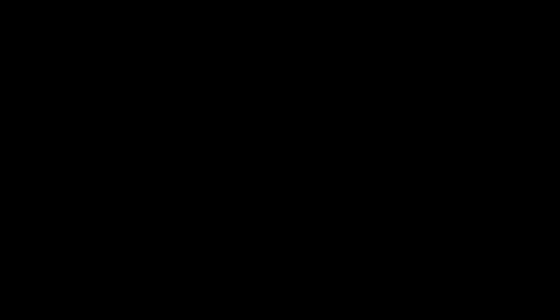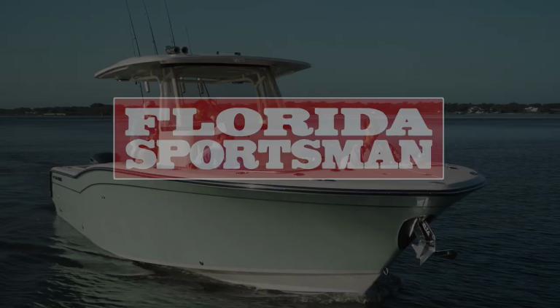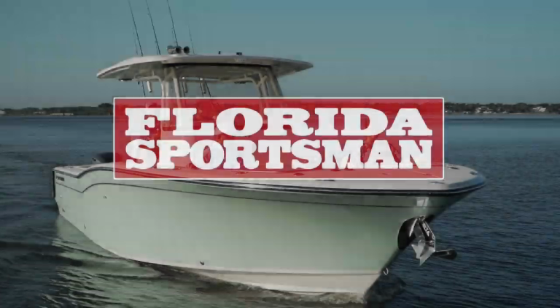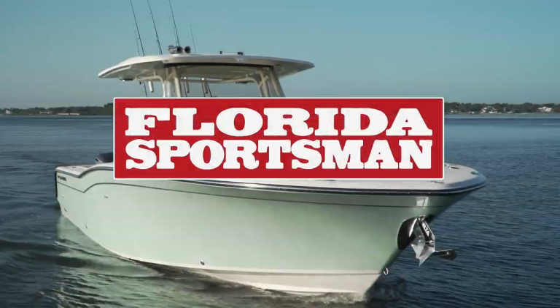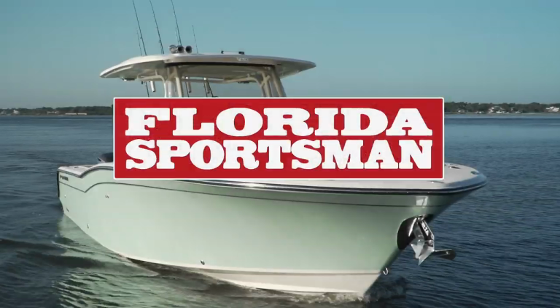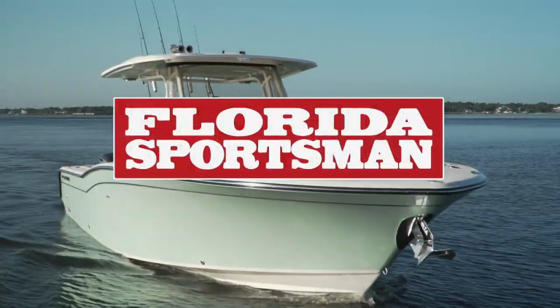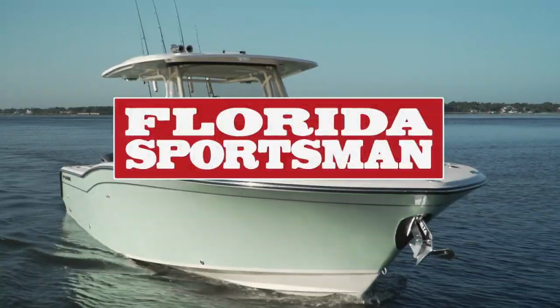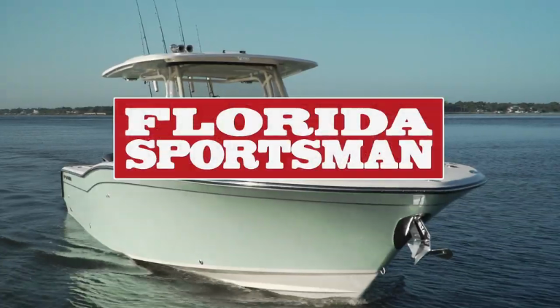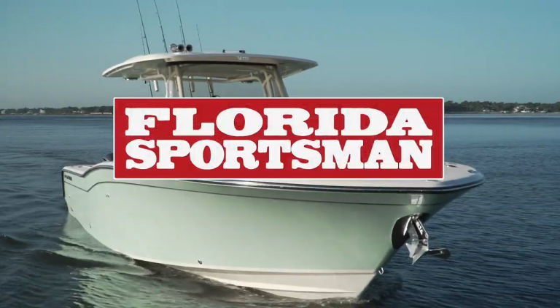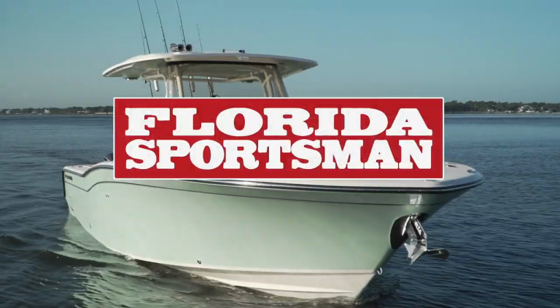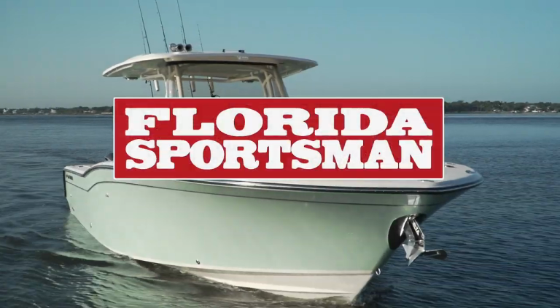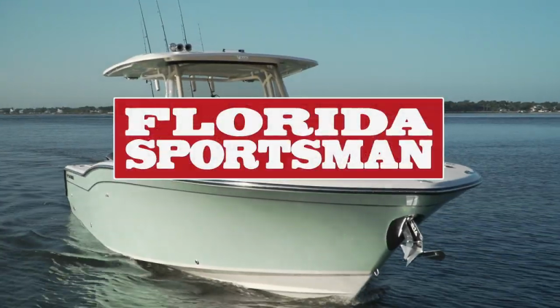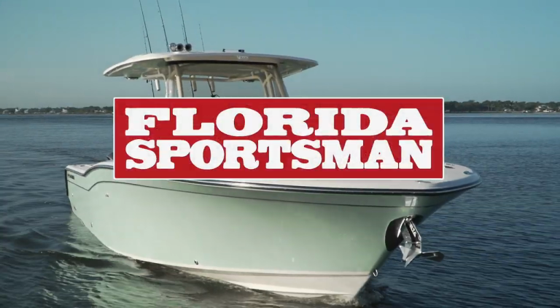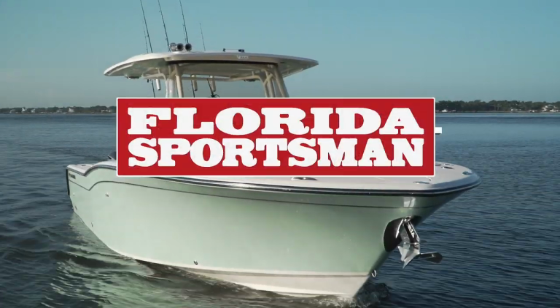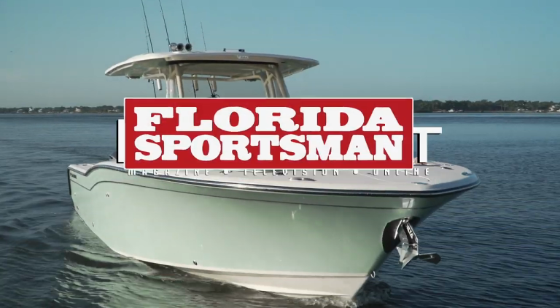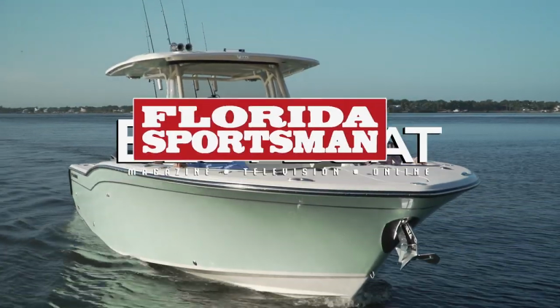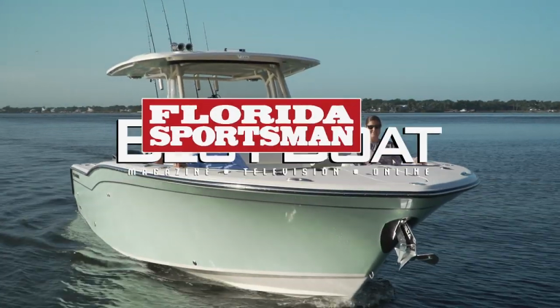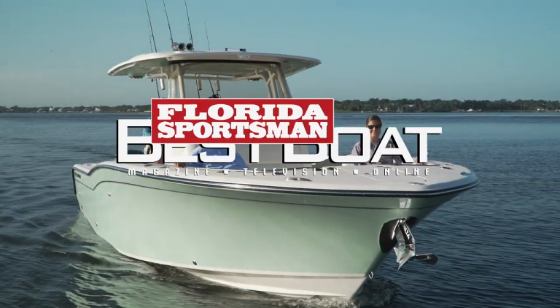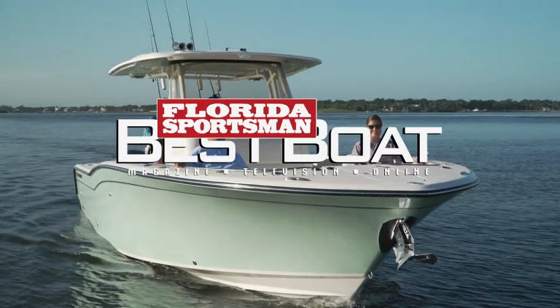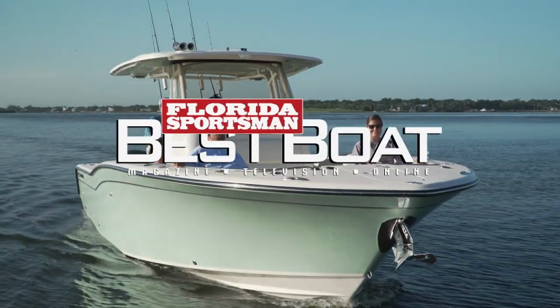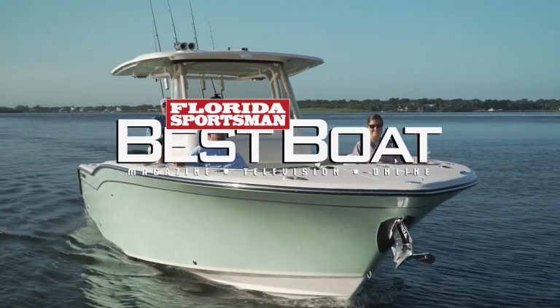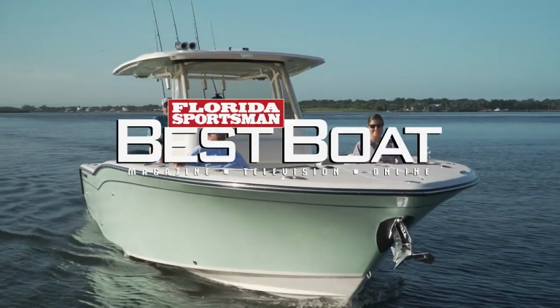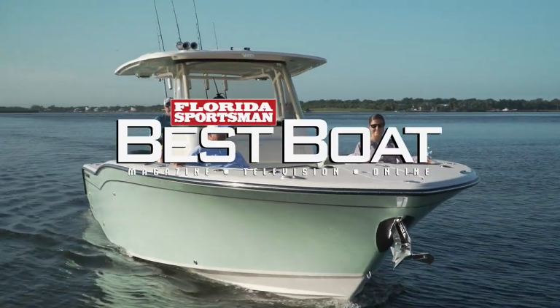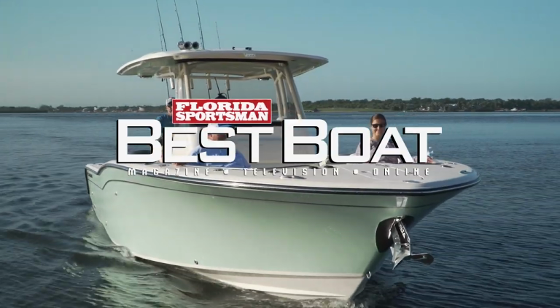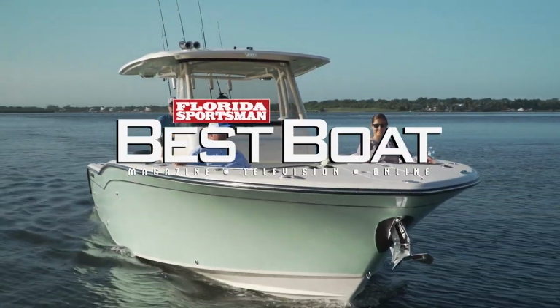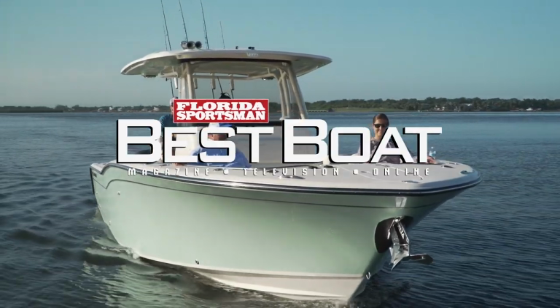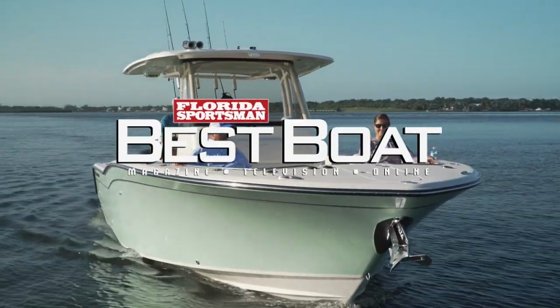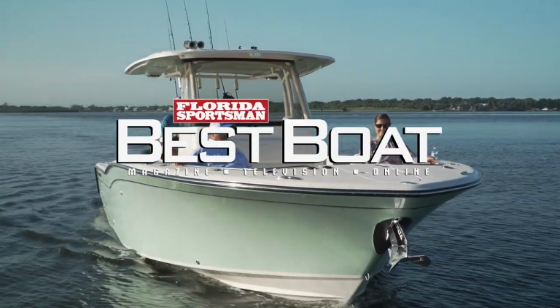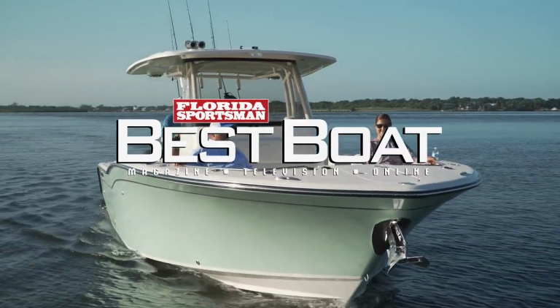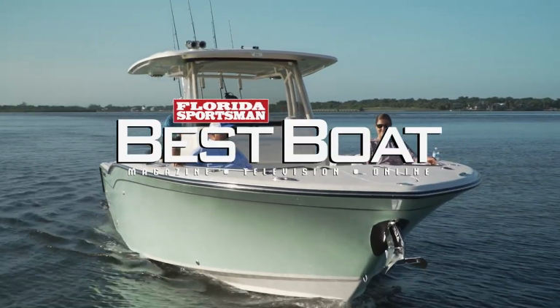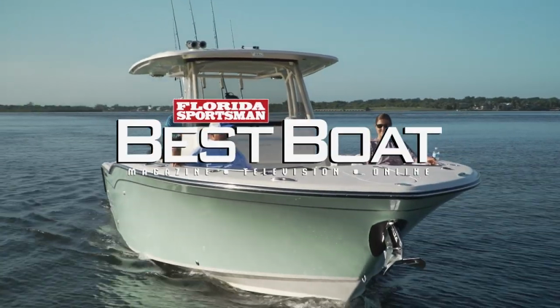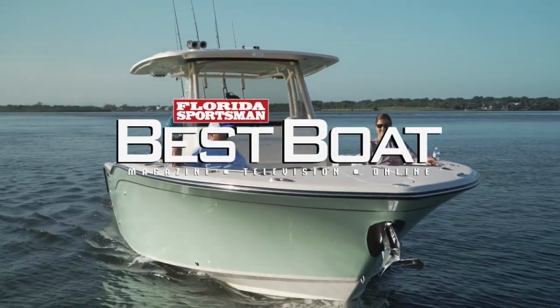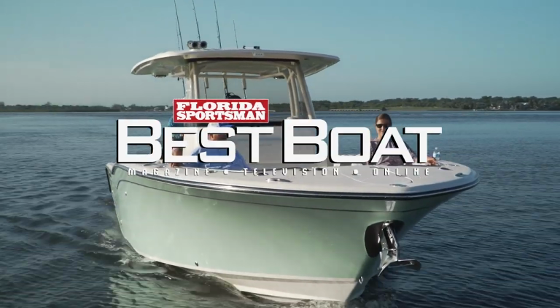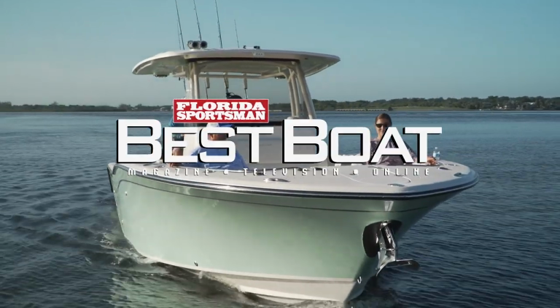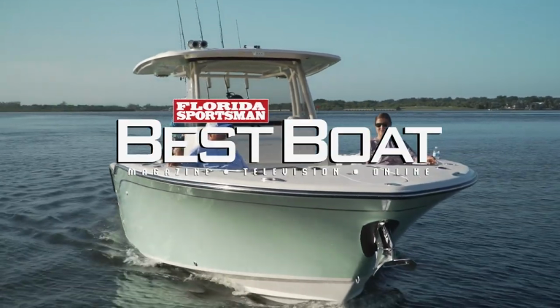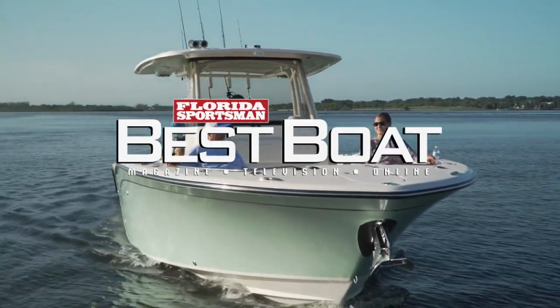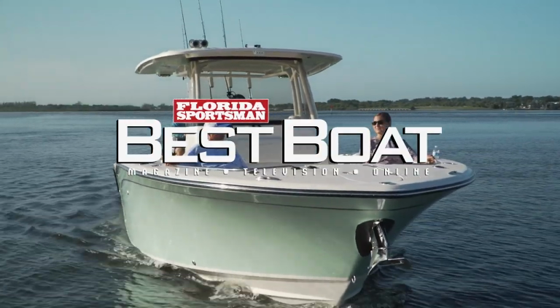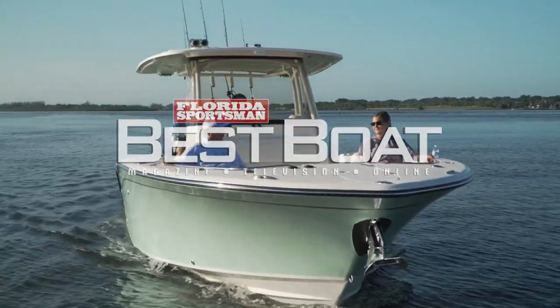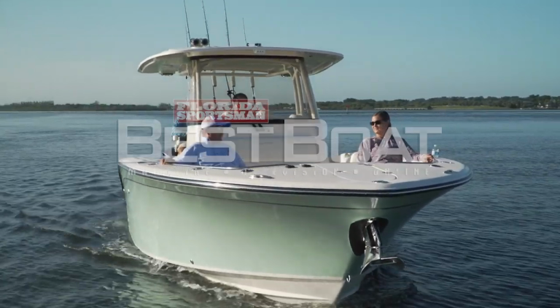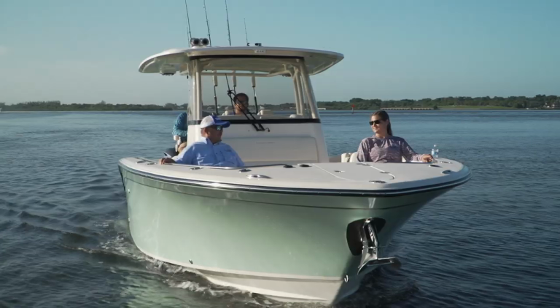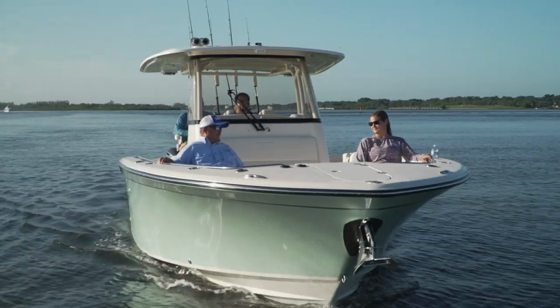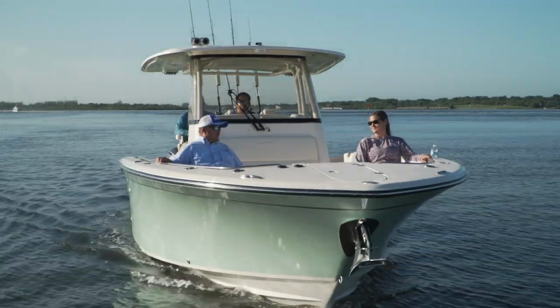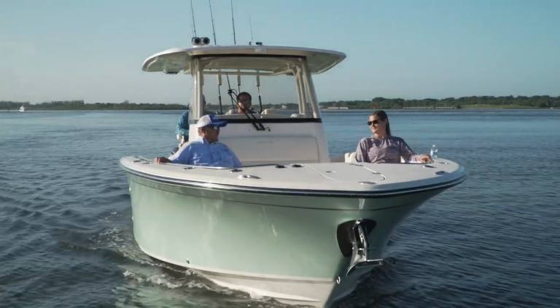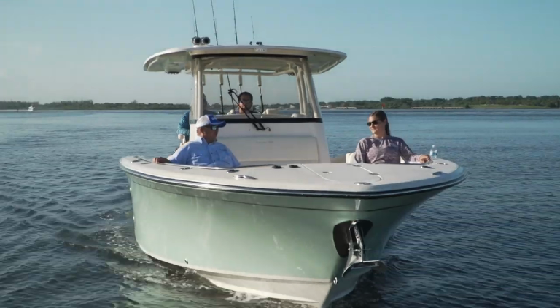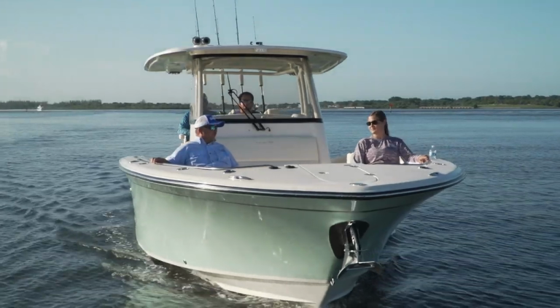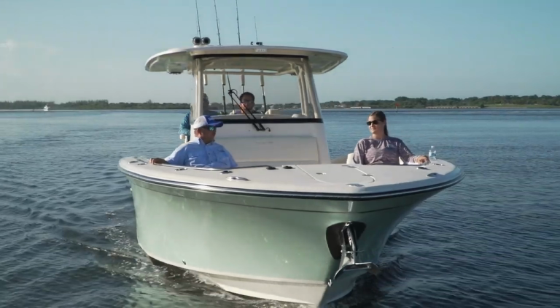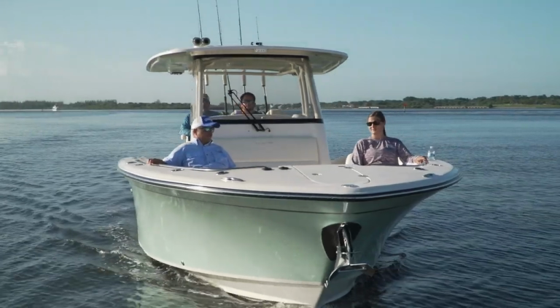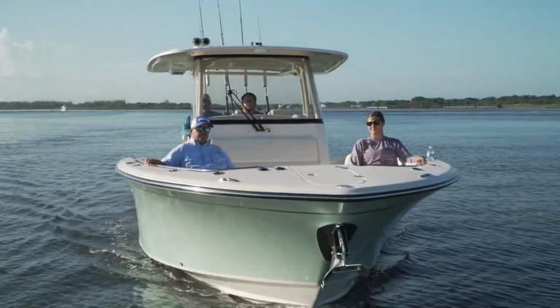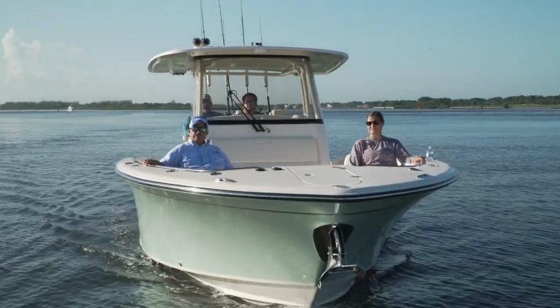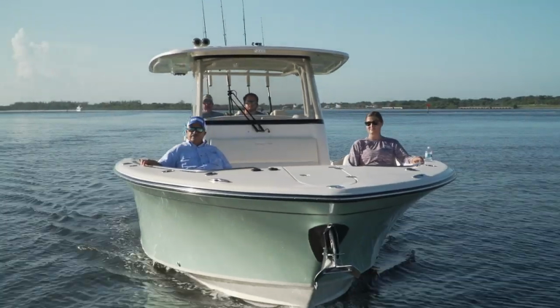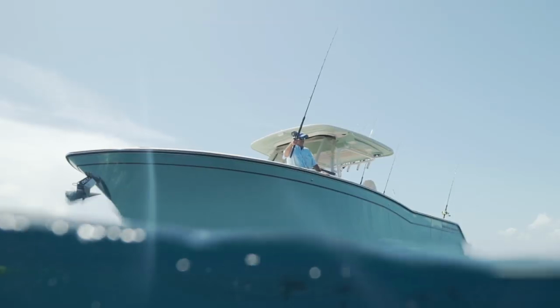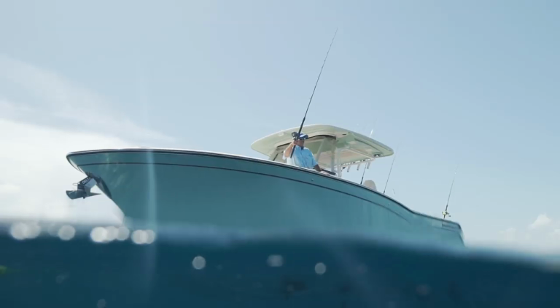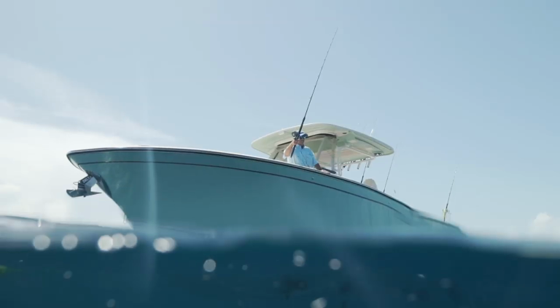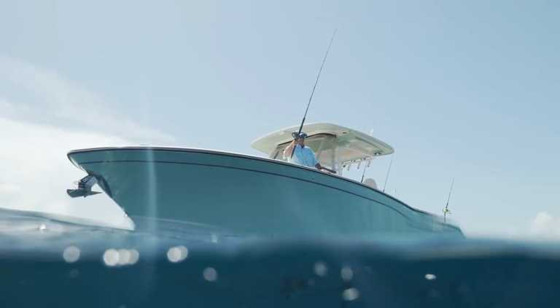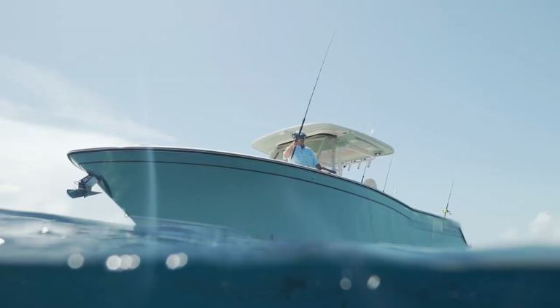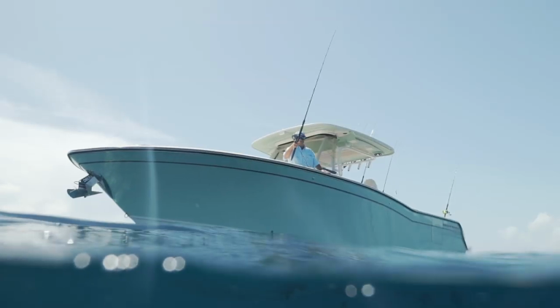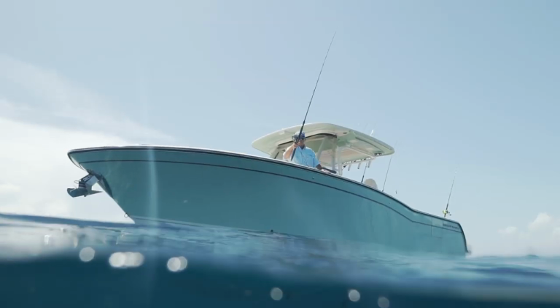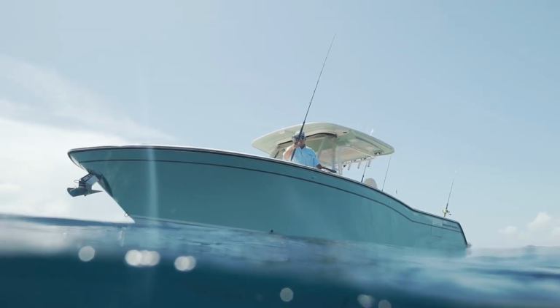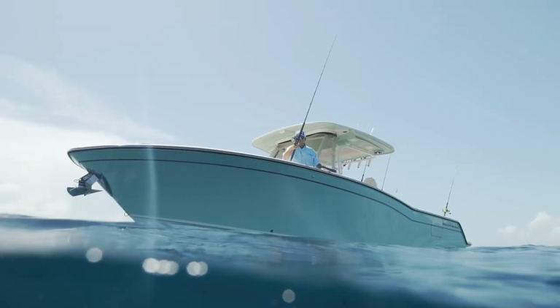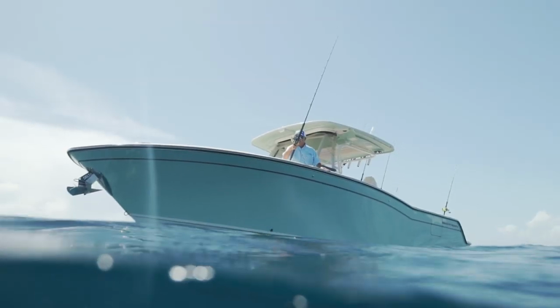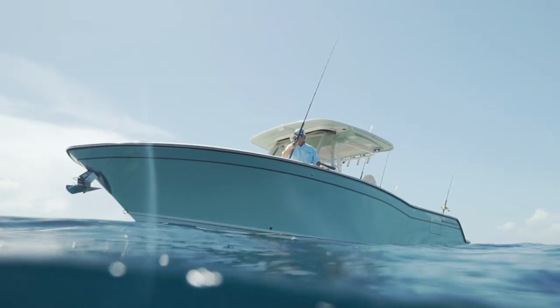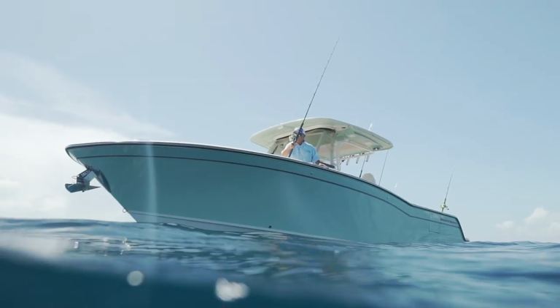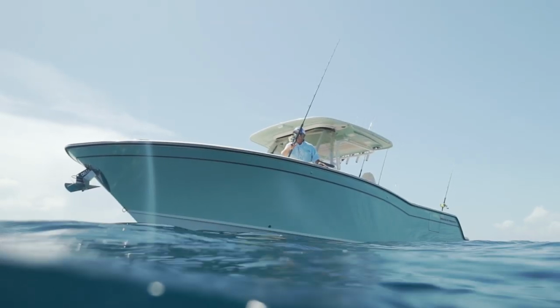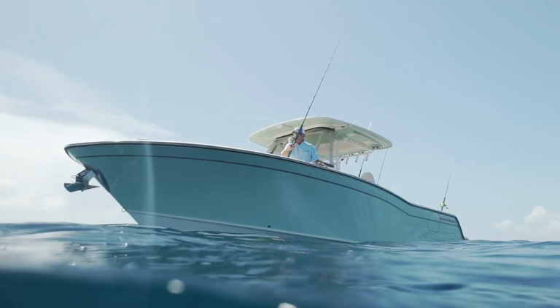When we come back, our hosts take you through a boat where offshore fishing features and luxury amenities come together — the Grady White Canyon 326.